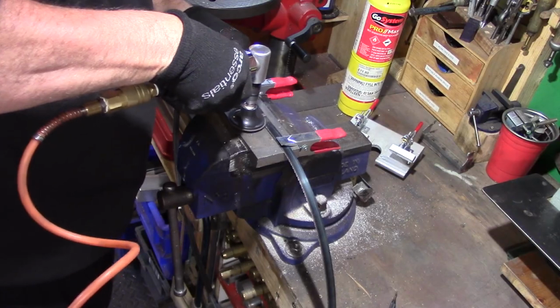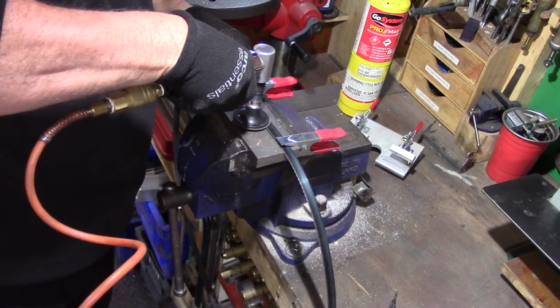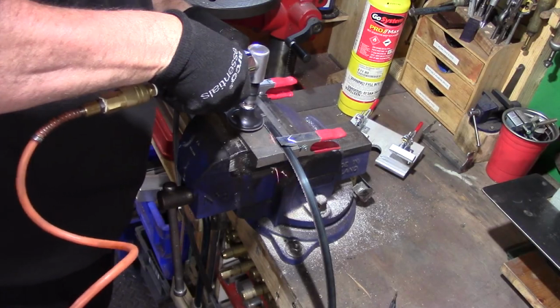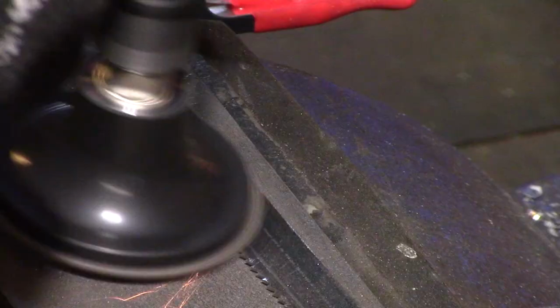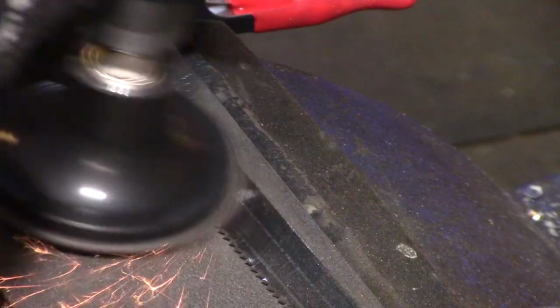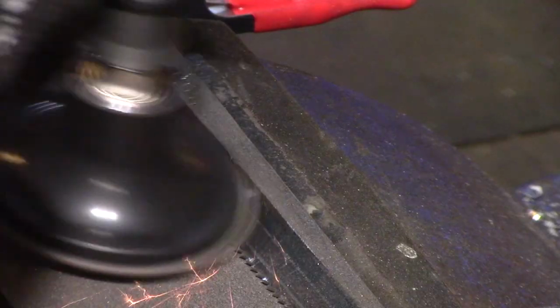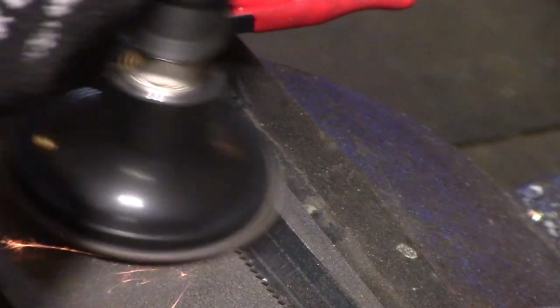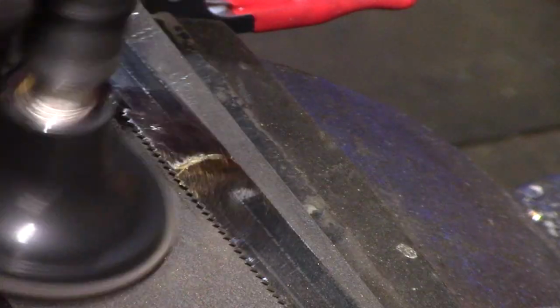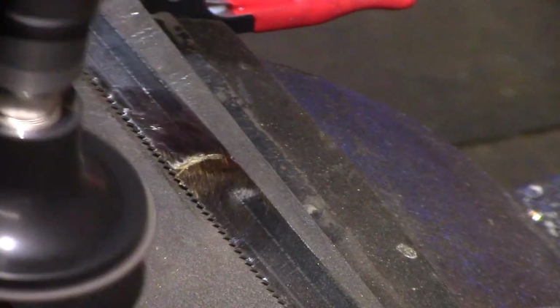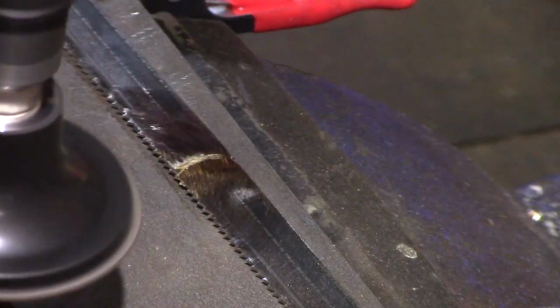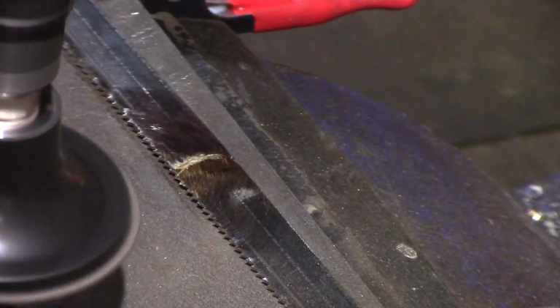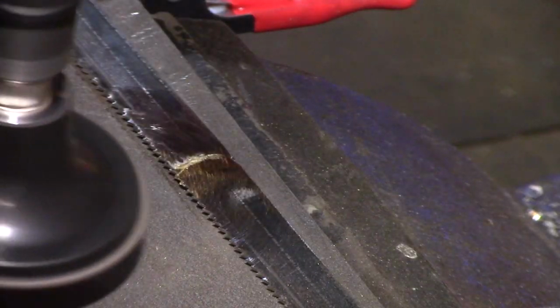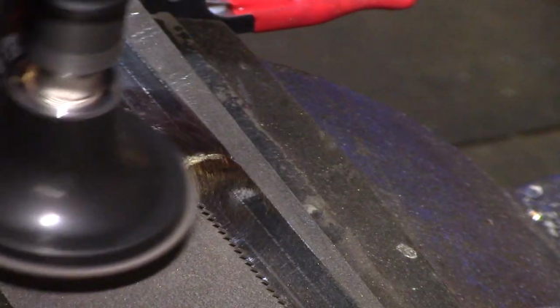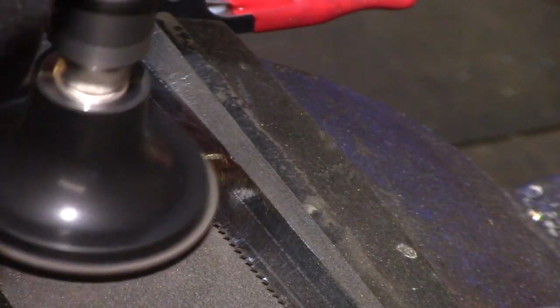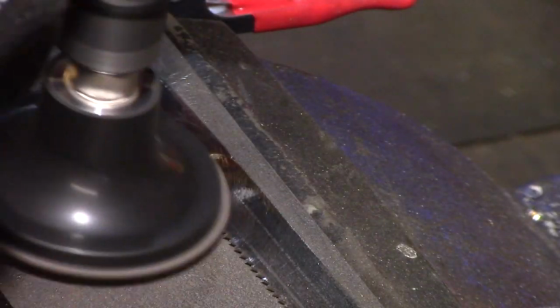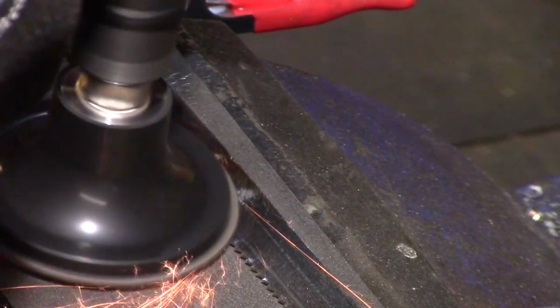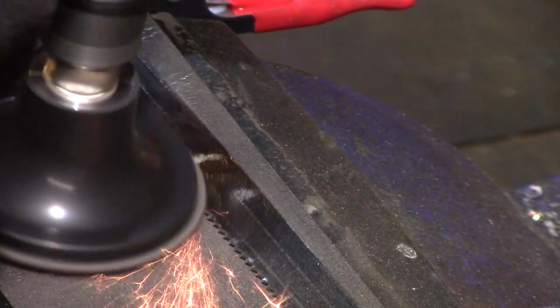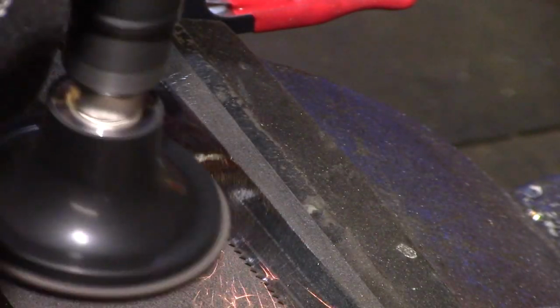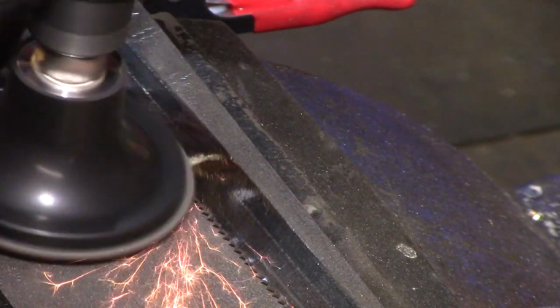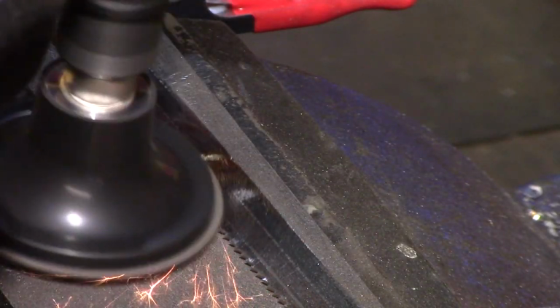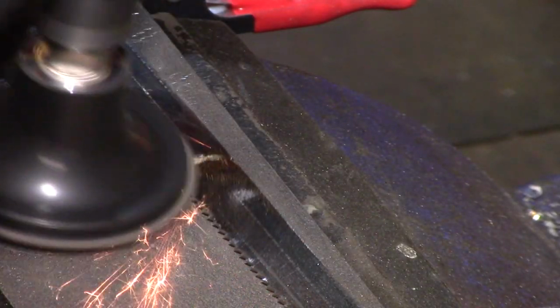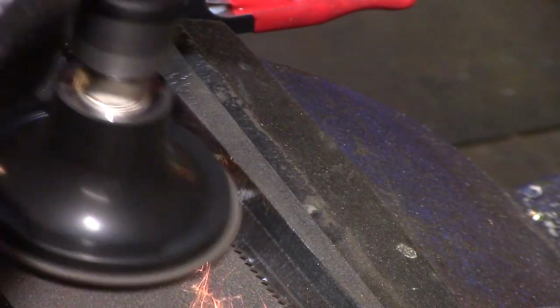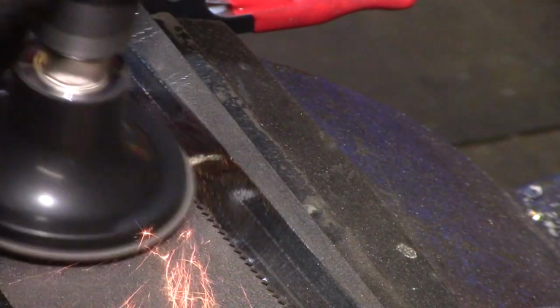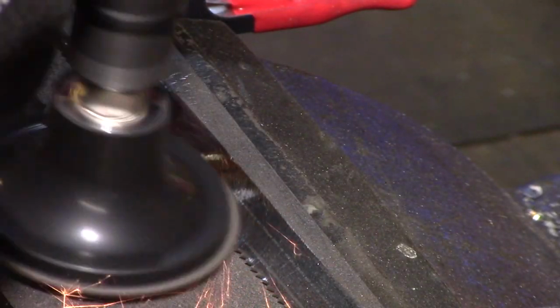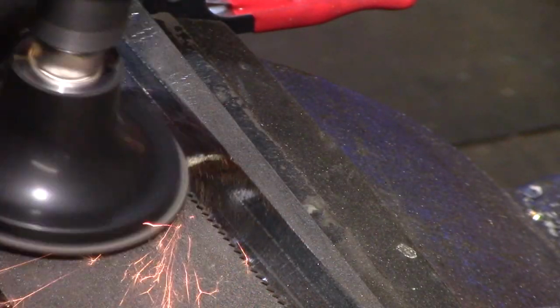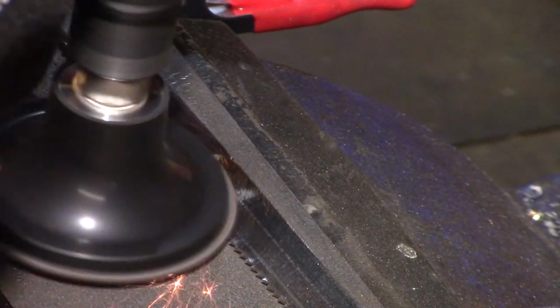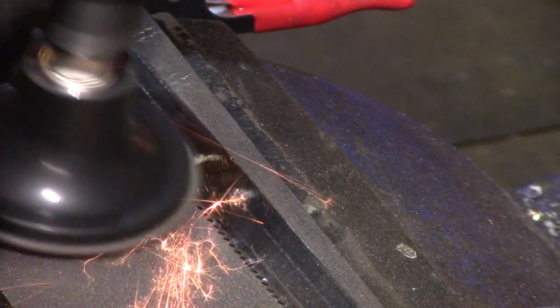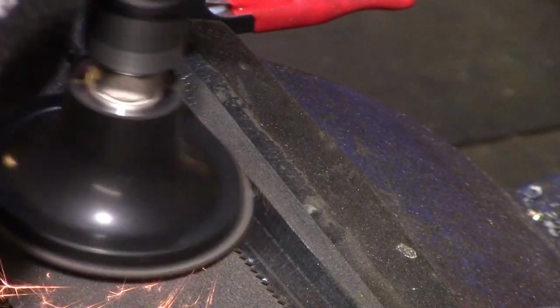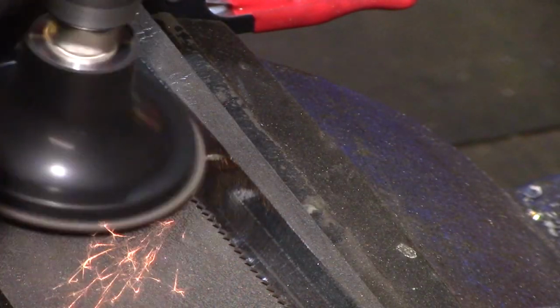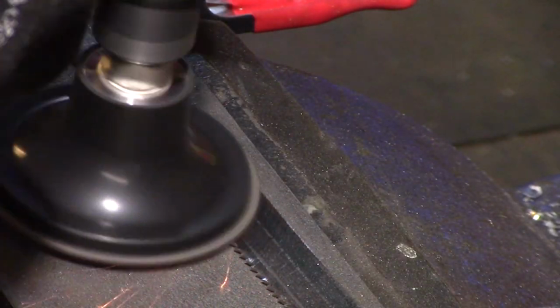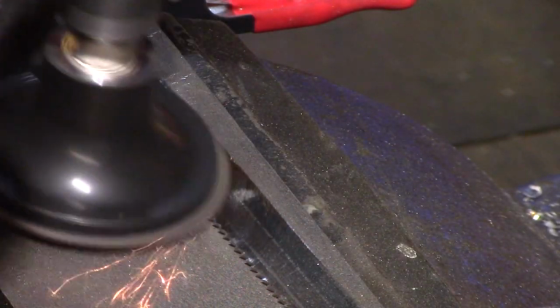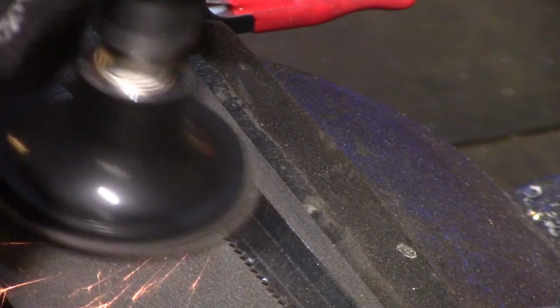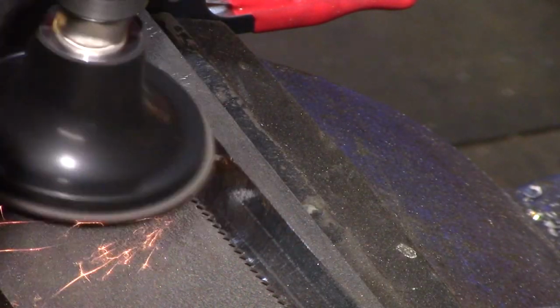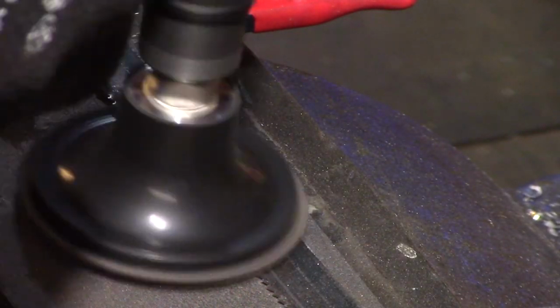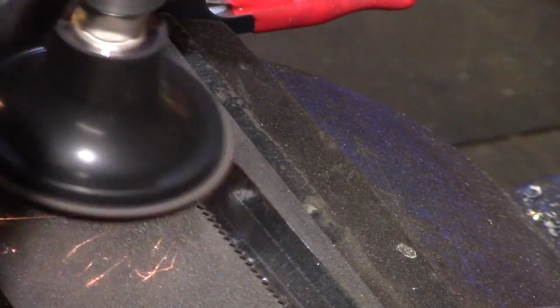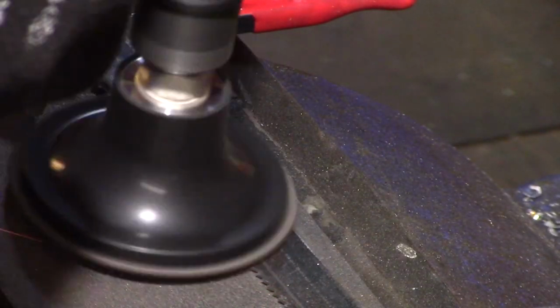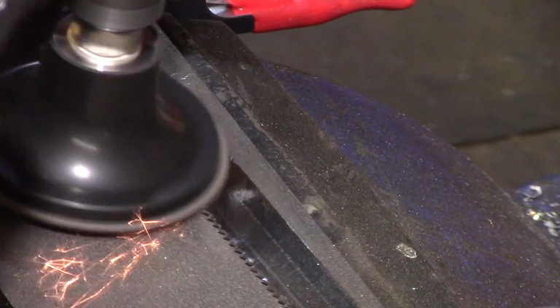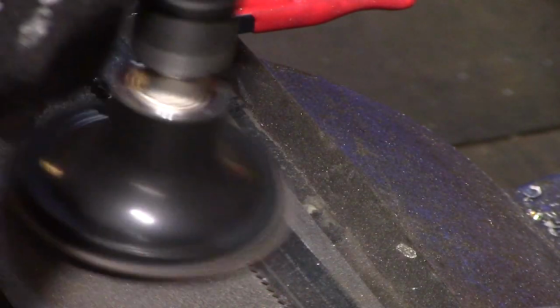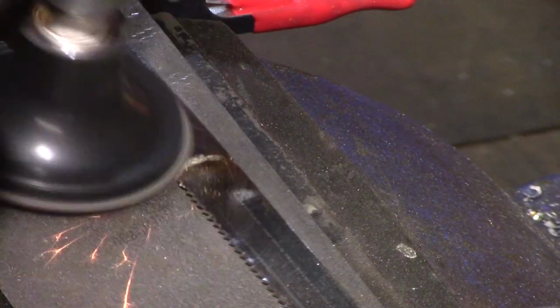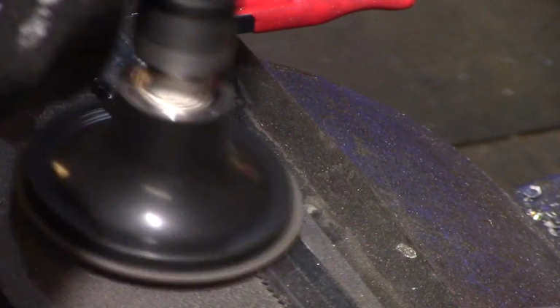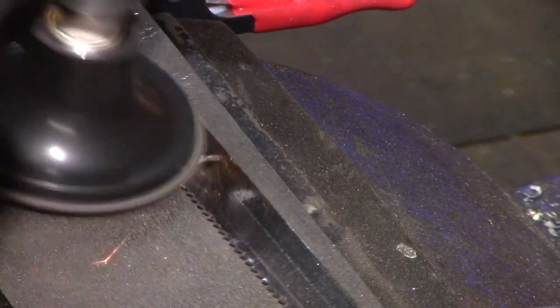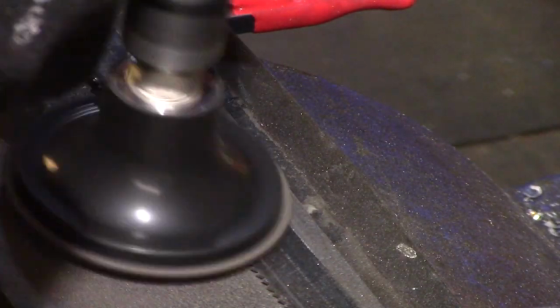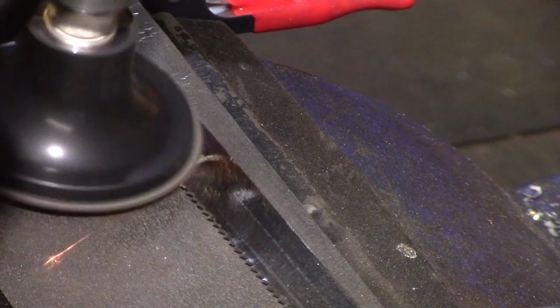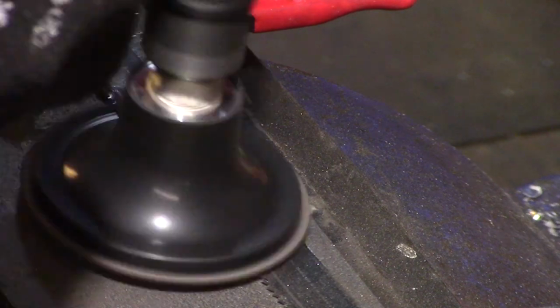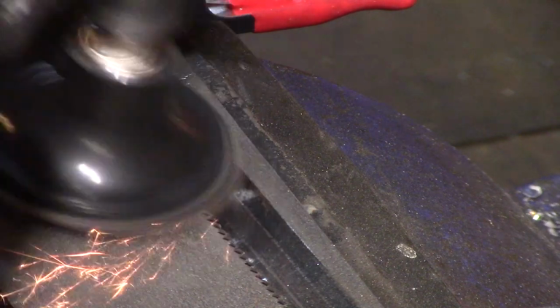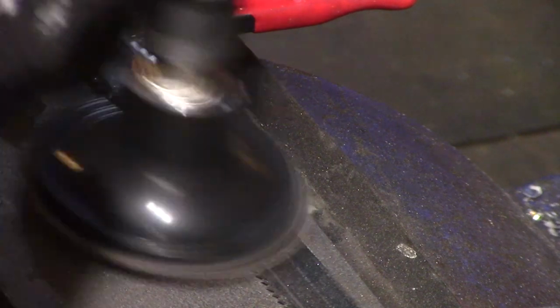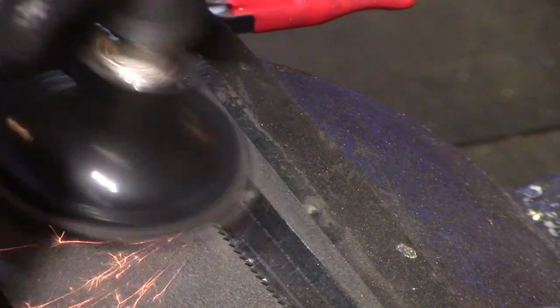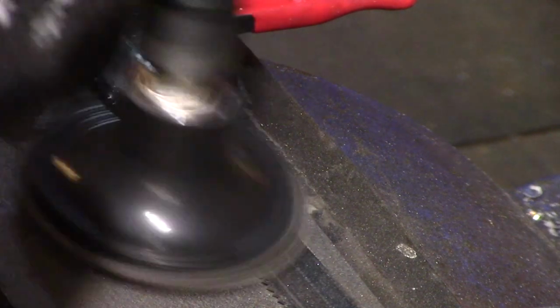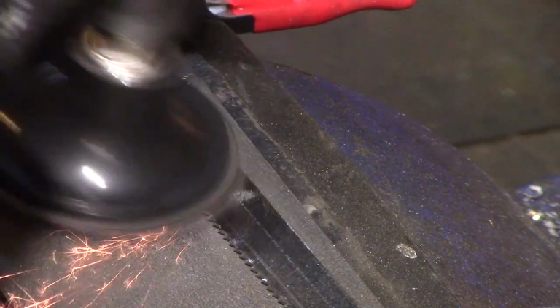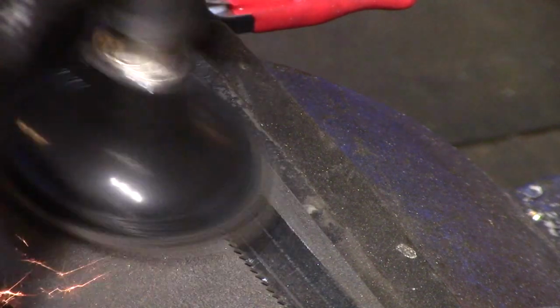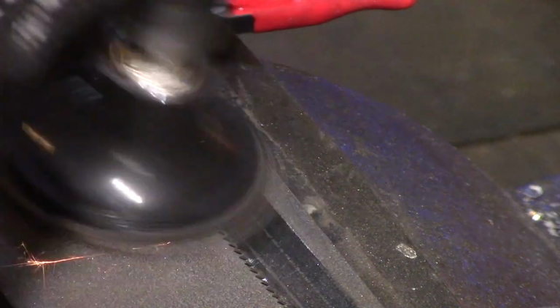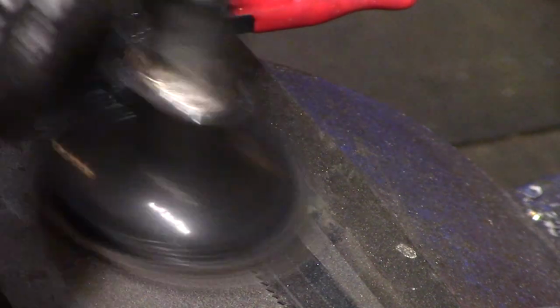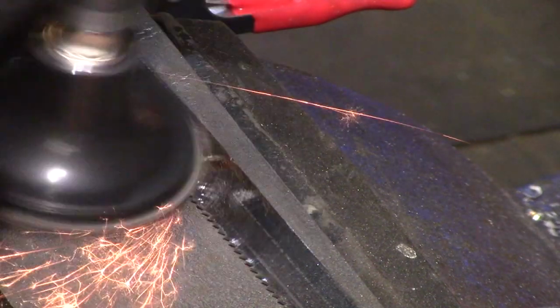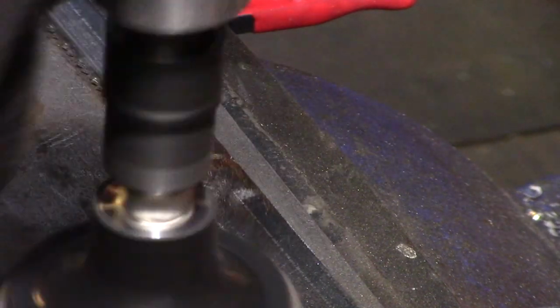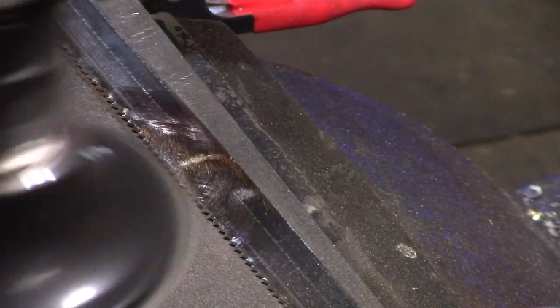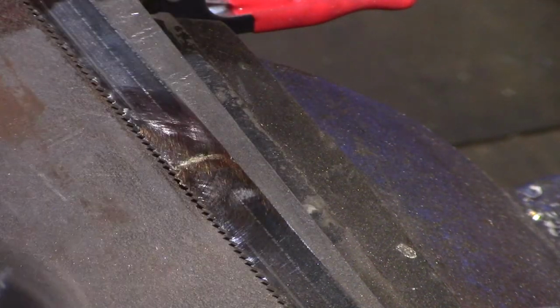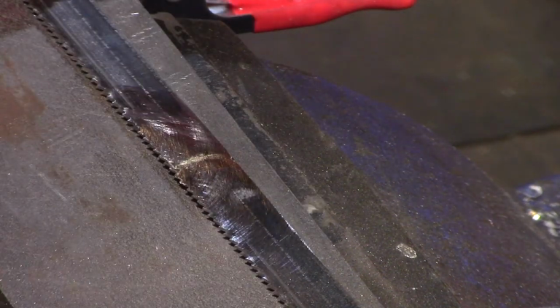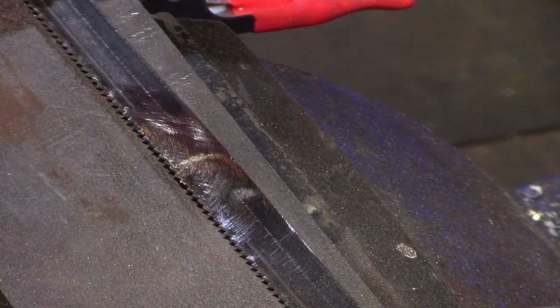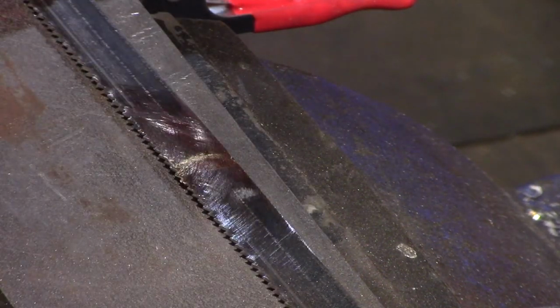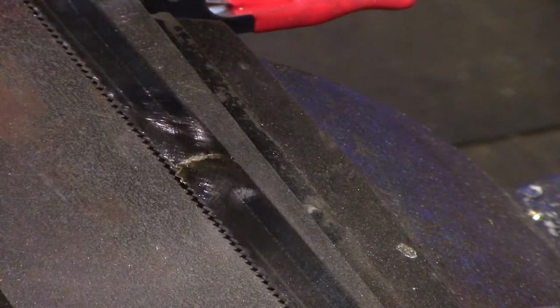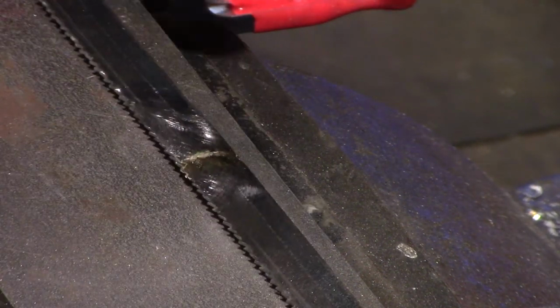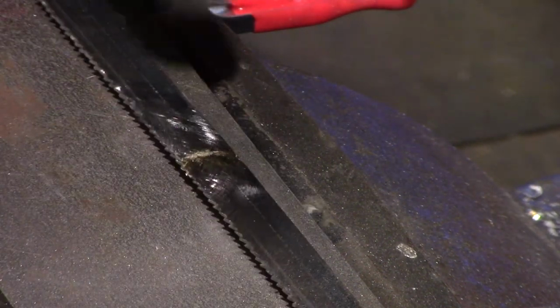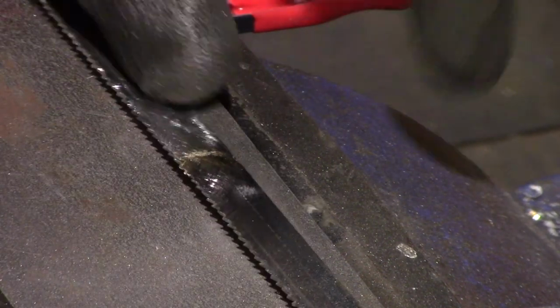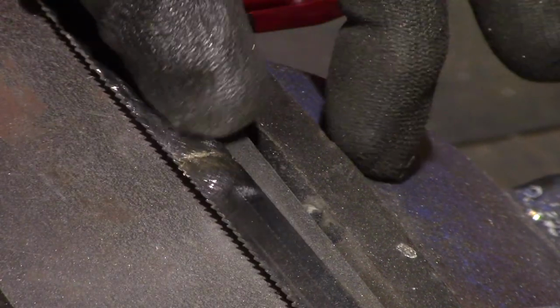A sanding disc was used to tidy up the rough edges and ensure the blade will run smoothly through the bearing guides on the bandsaw.